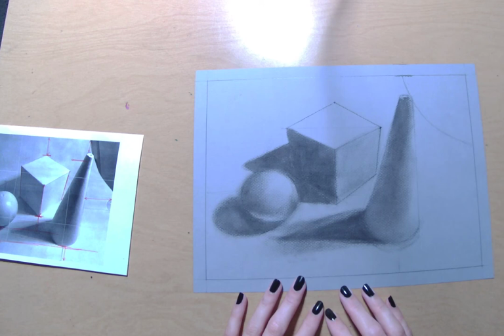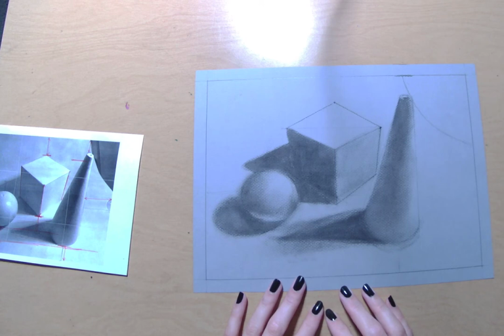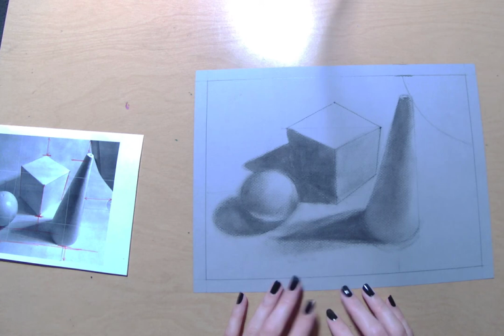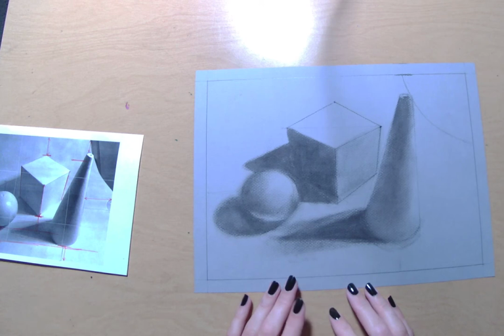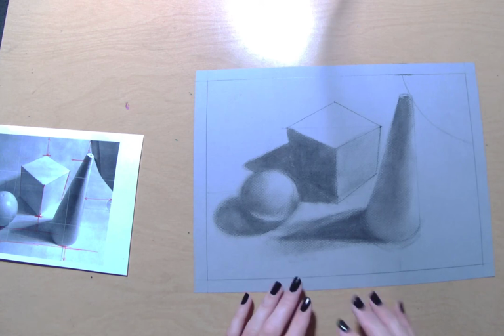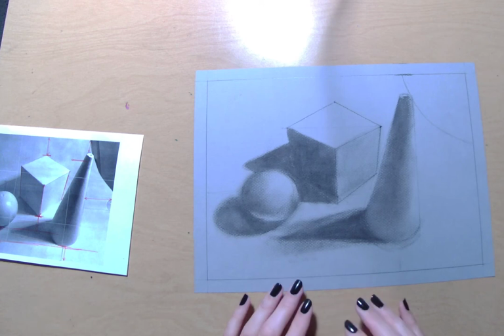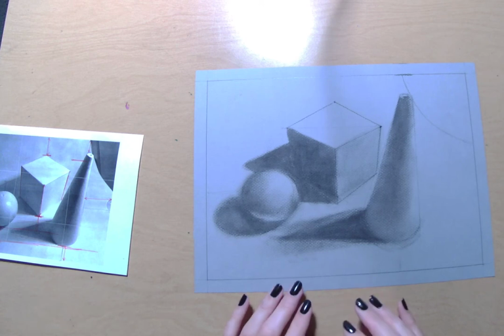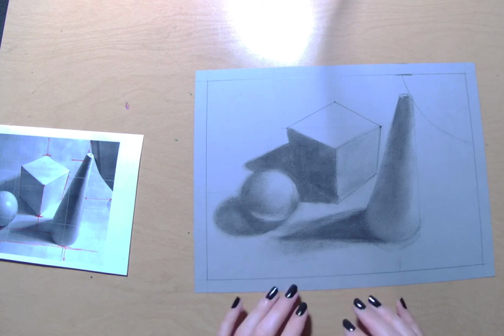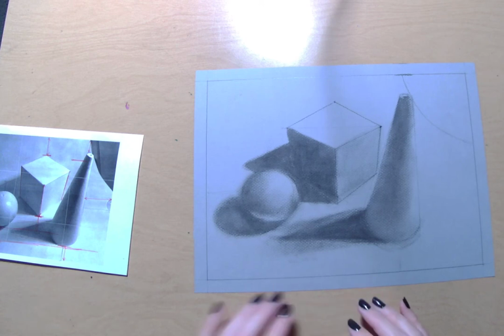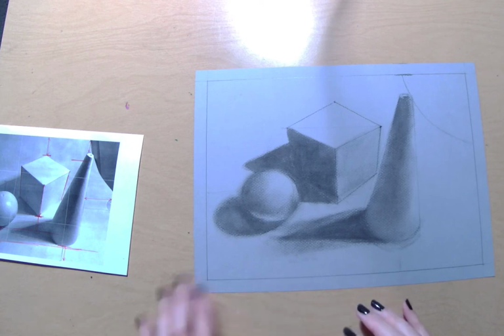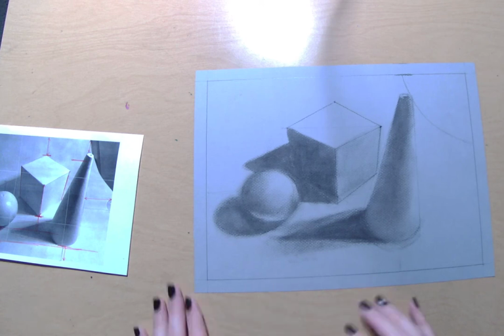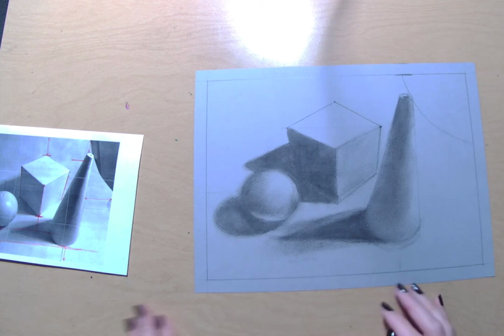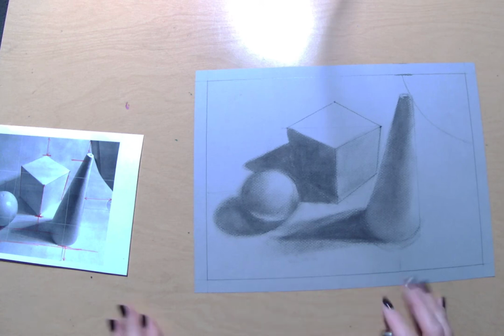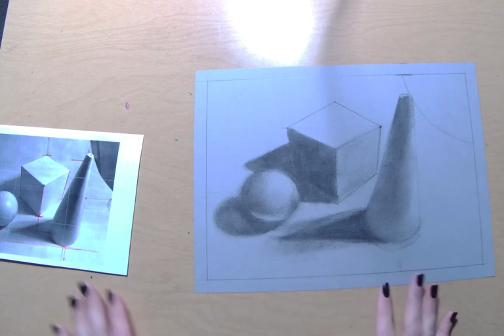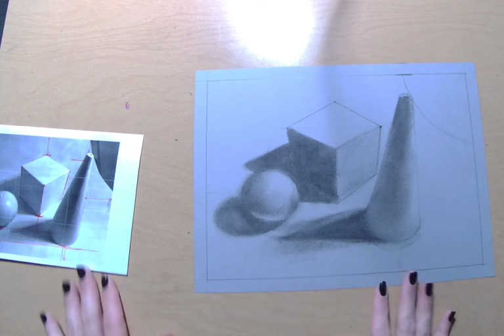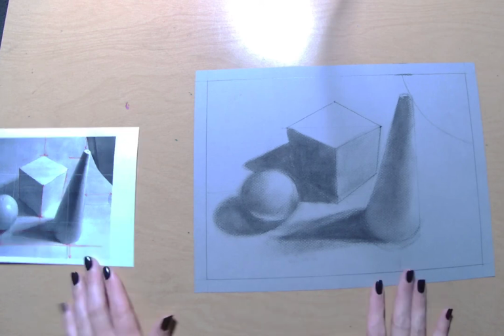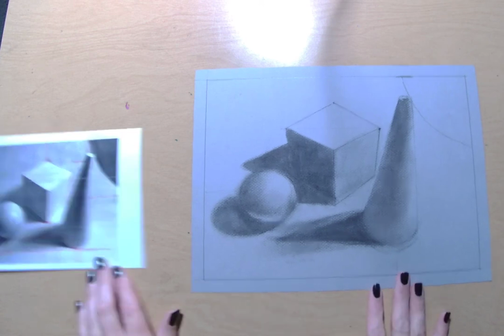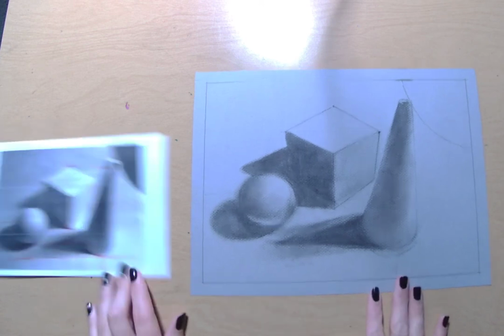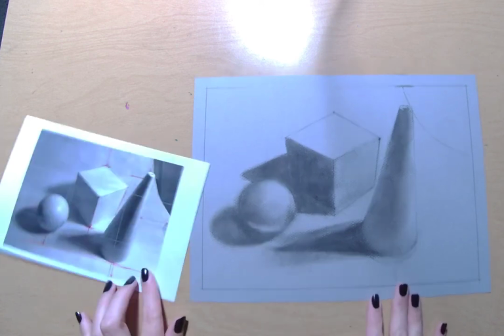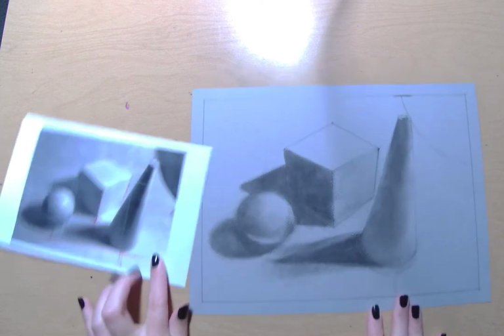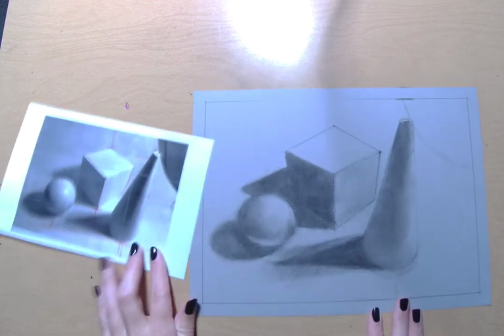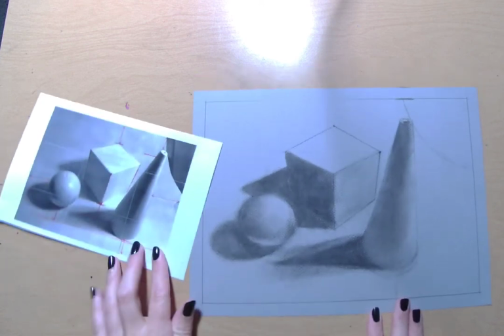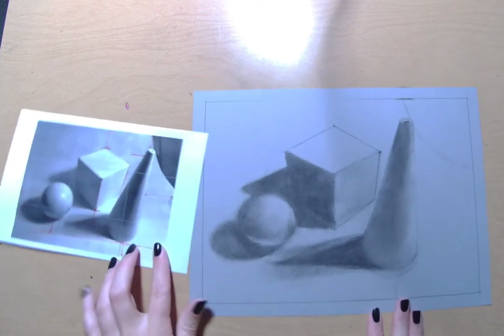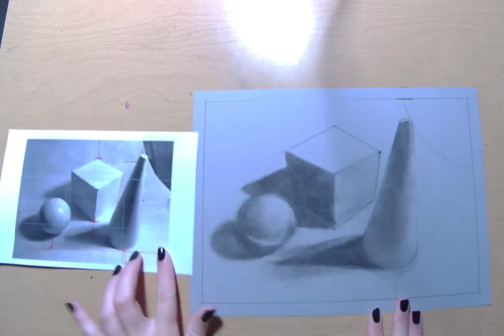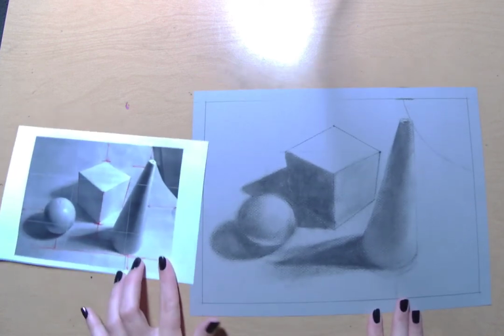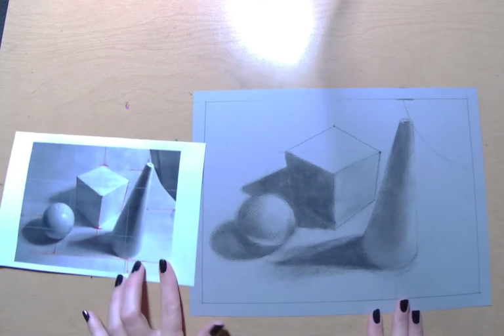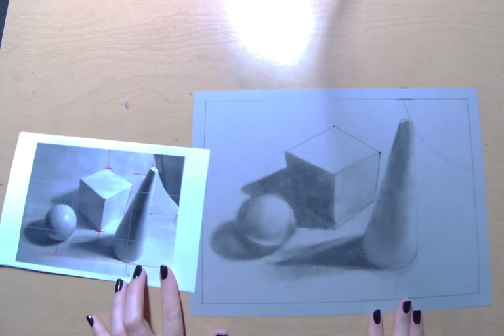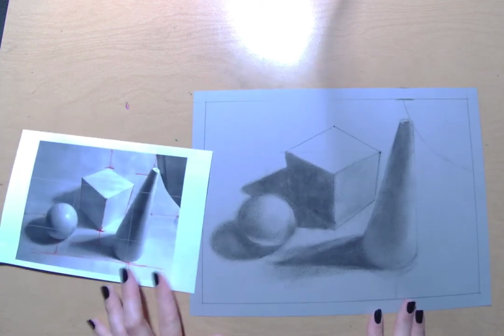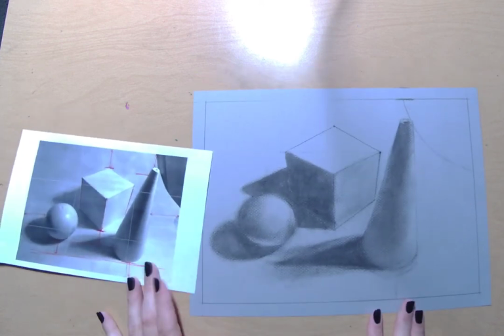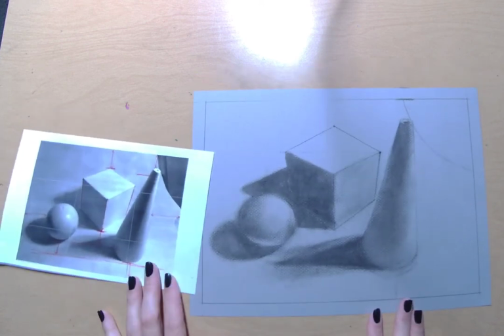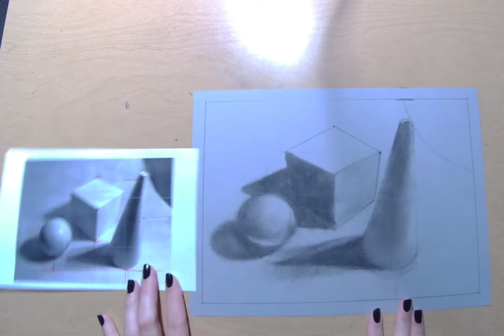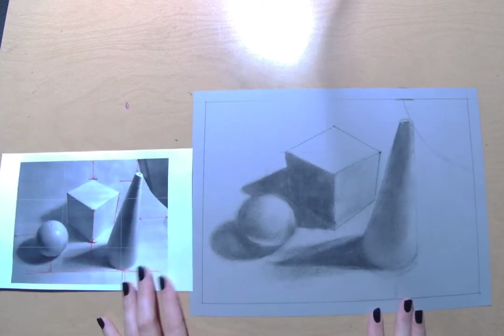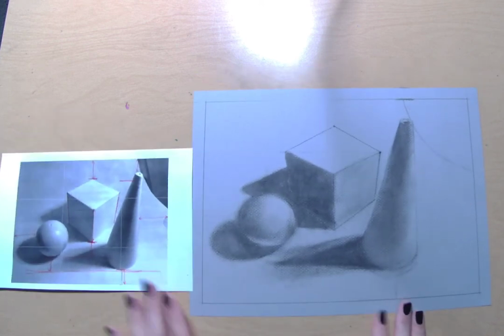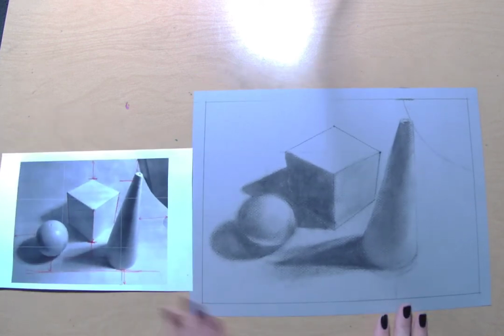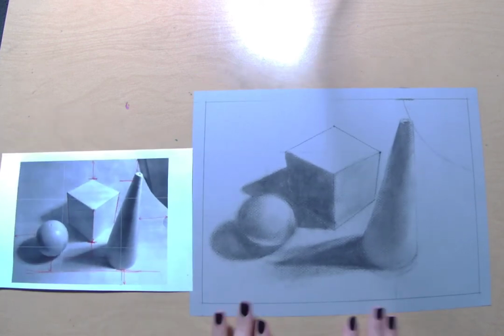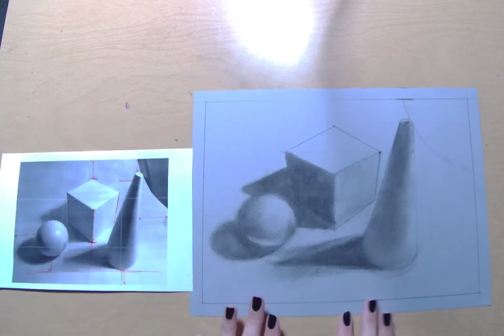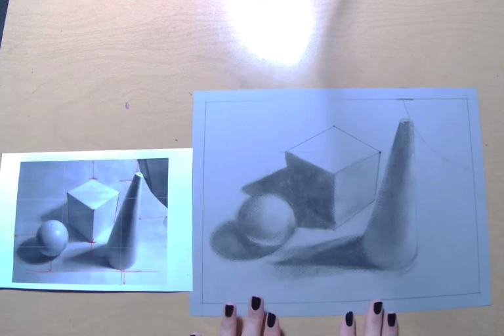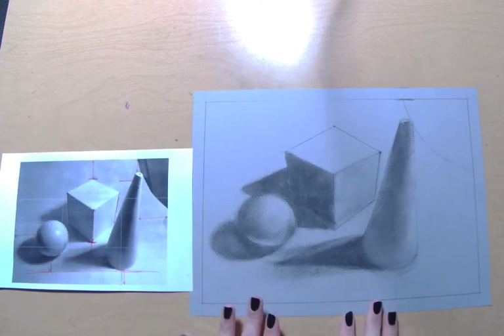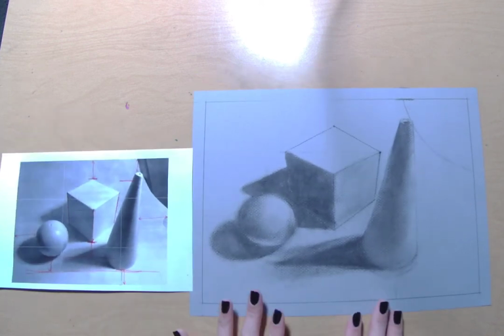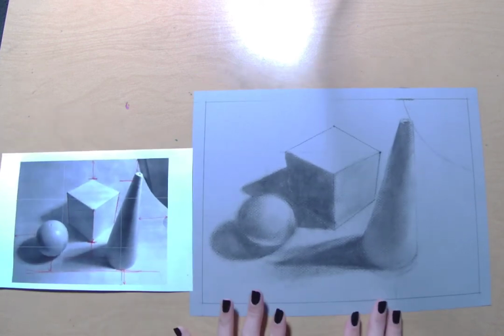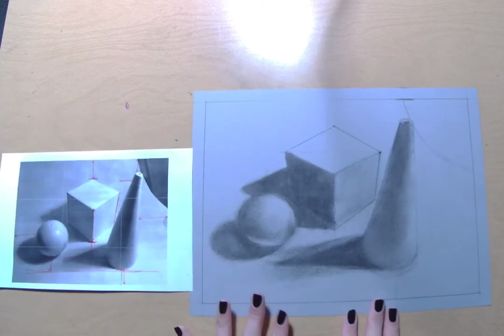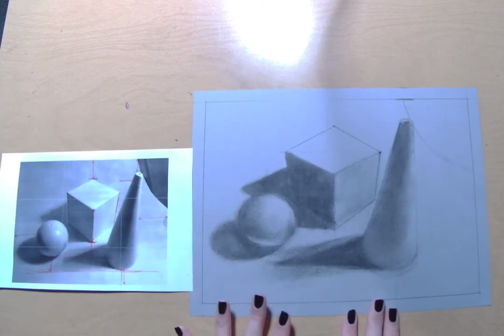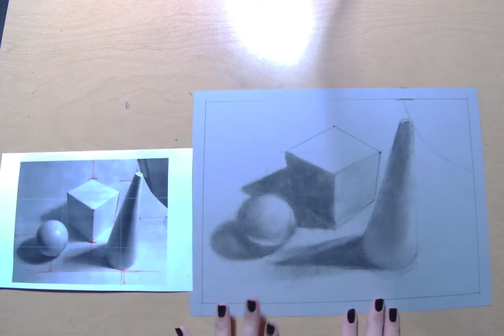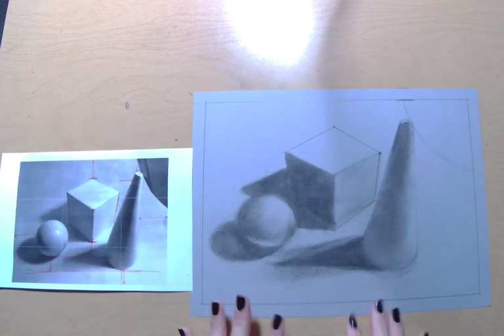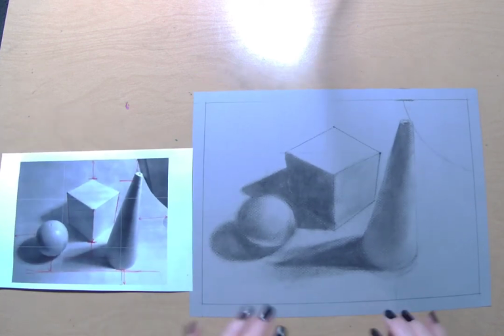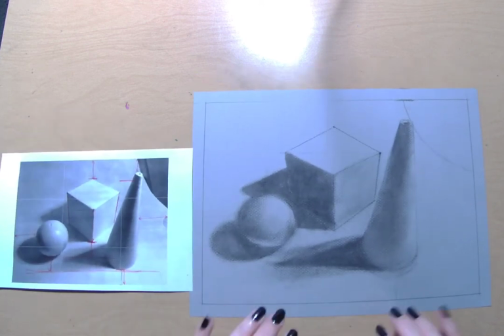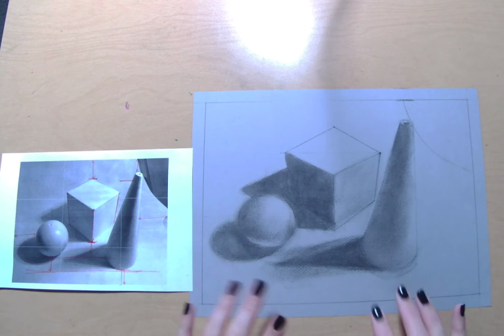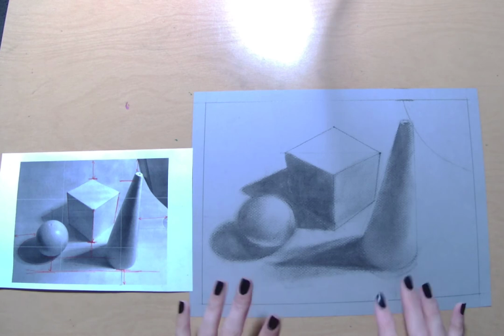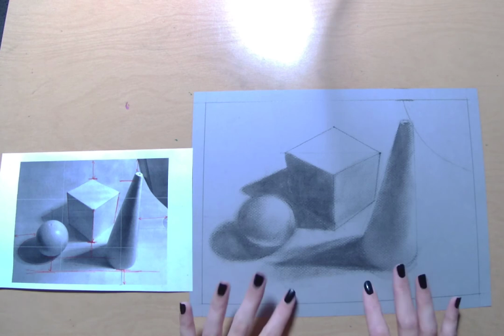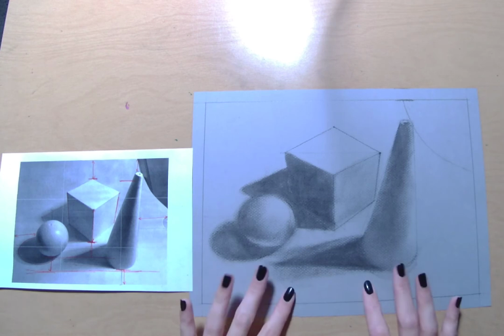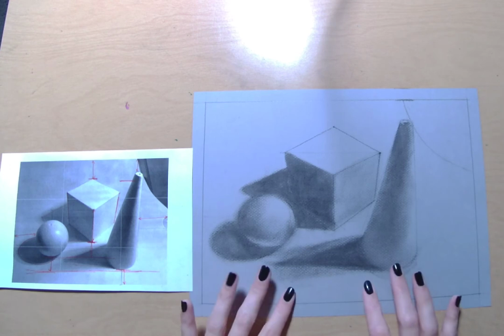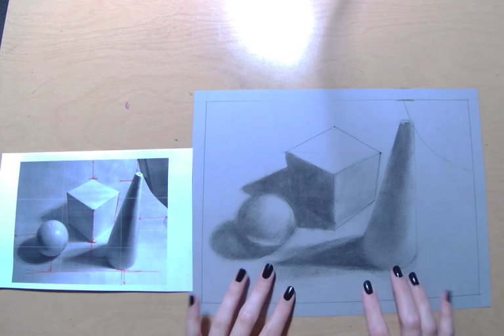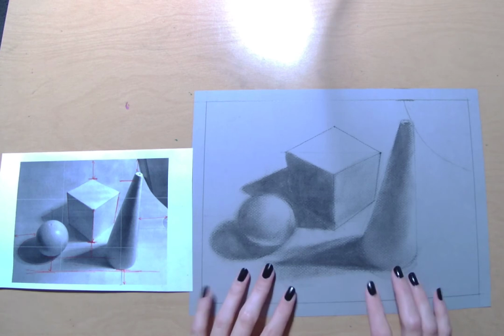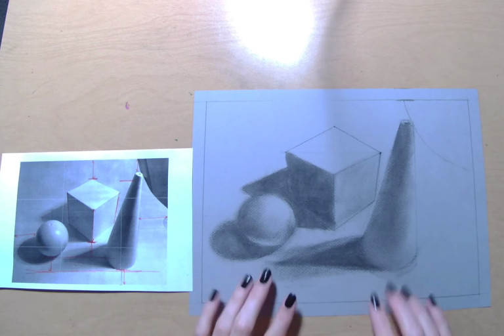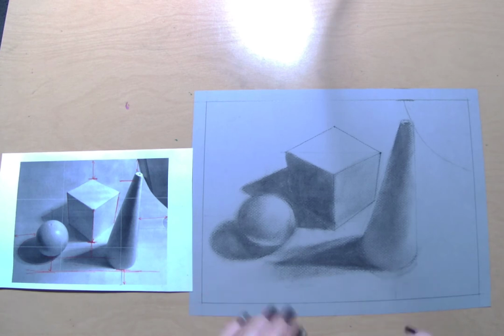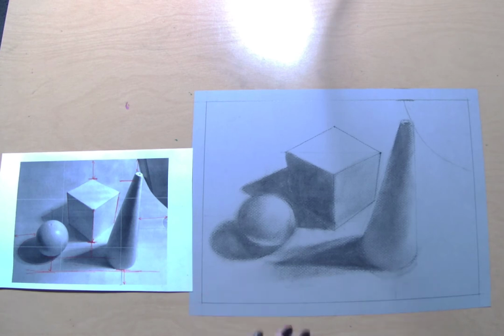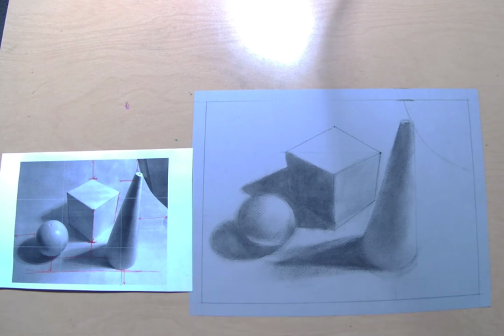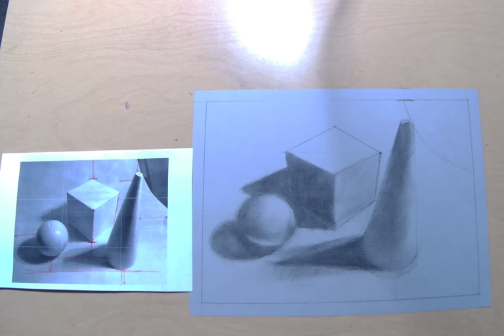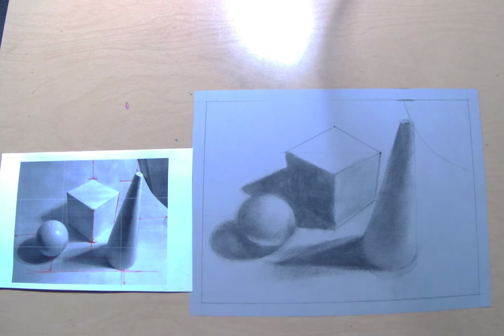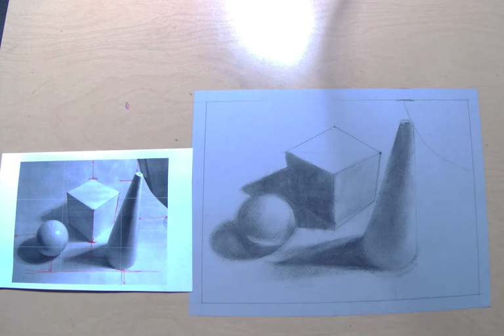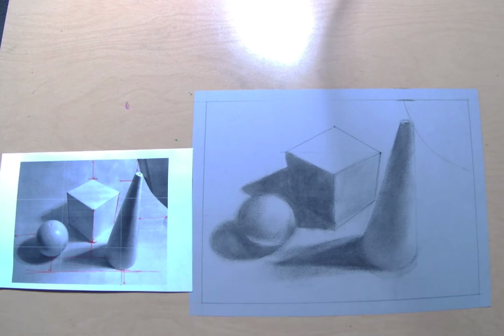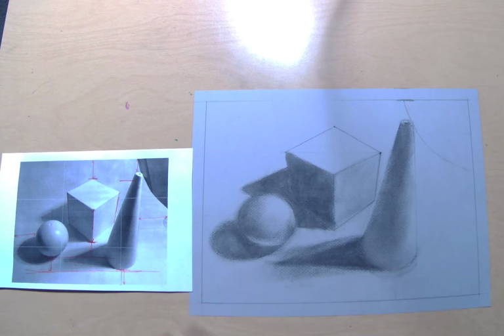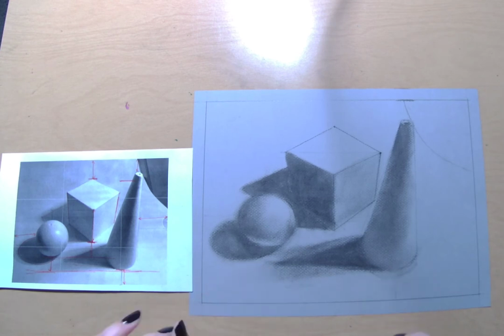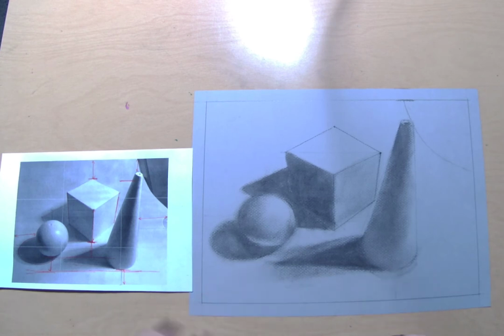Hey ladies, how's it going? So today I'm going to show you how to move on to the next step of your charcoal form drawing.